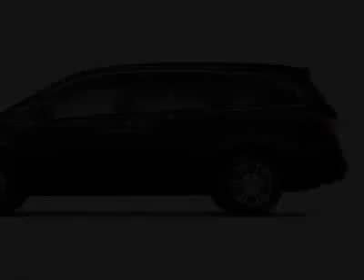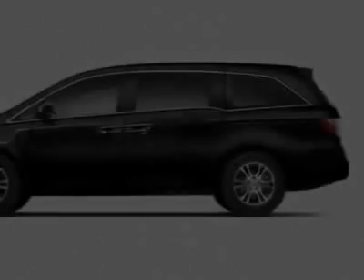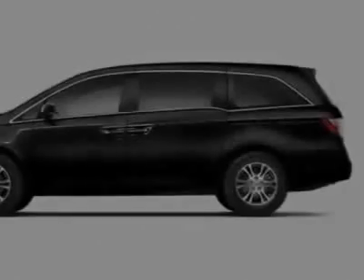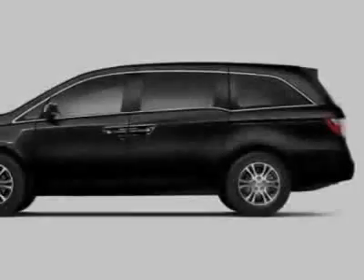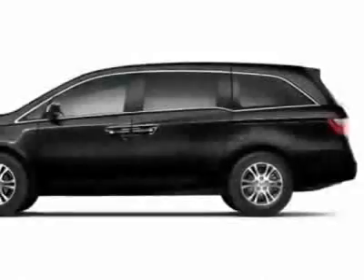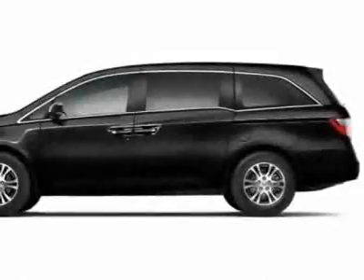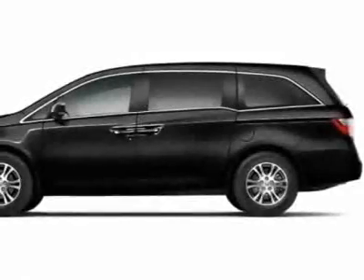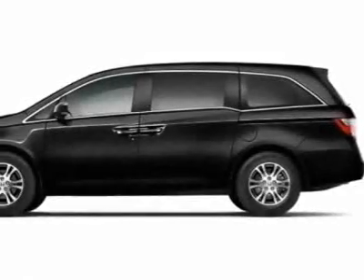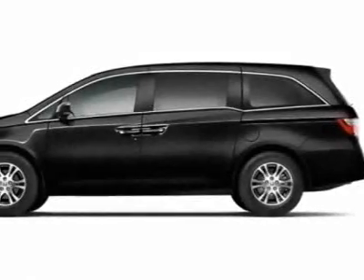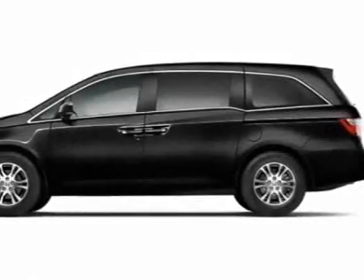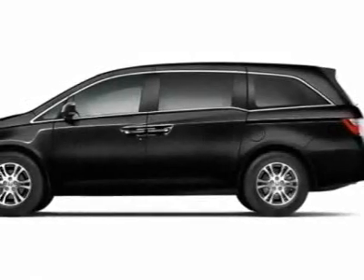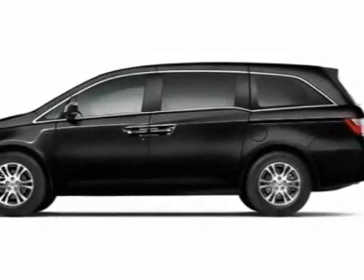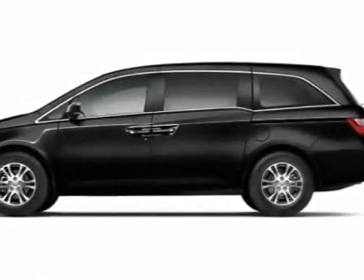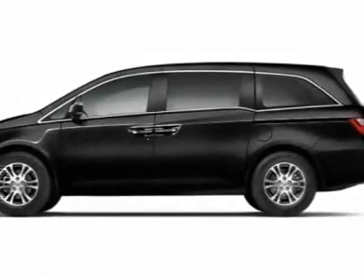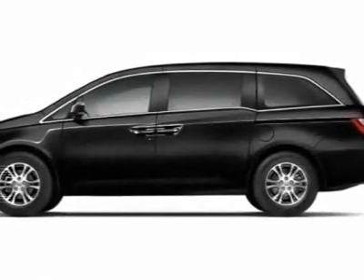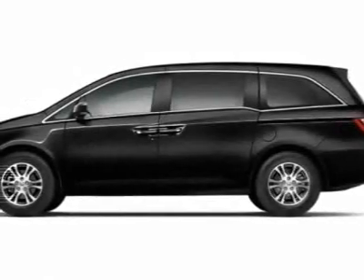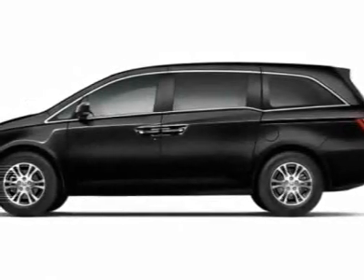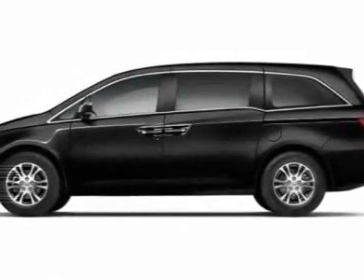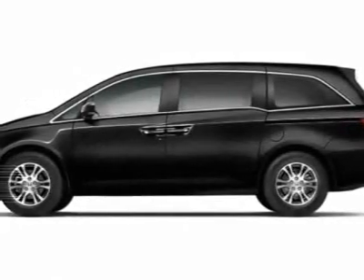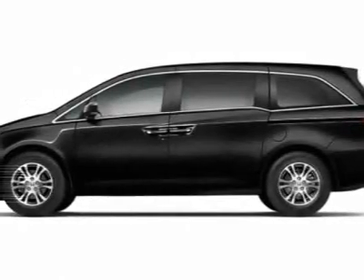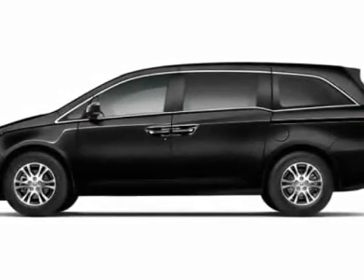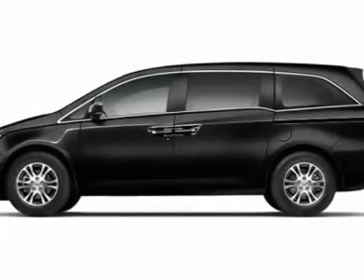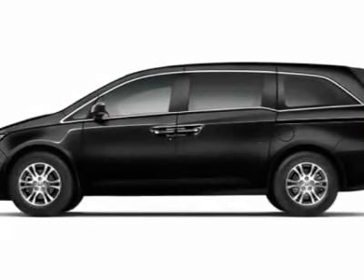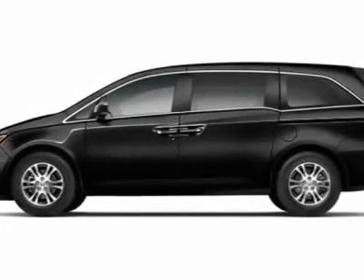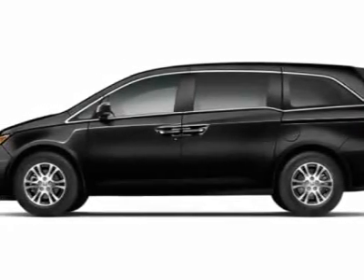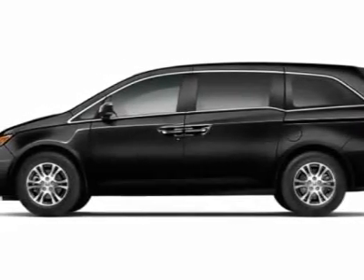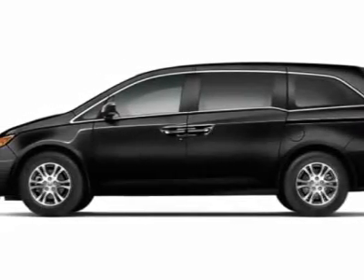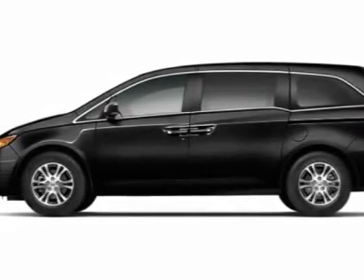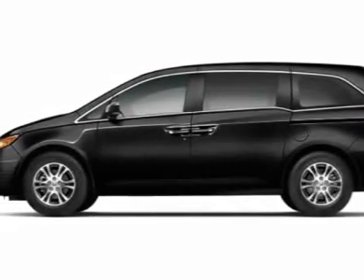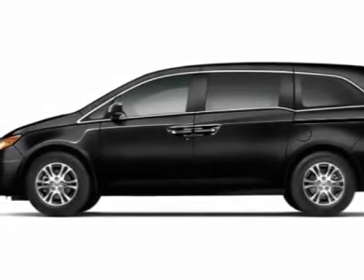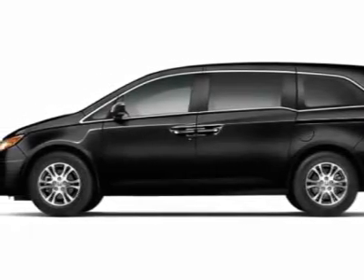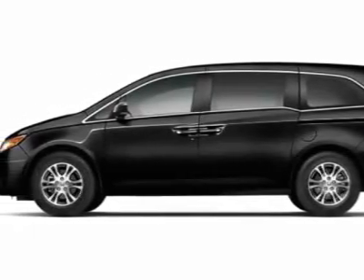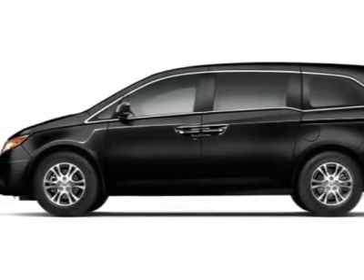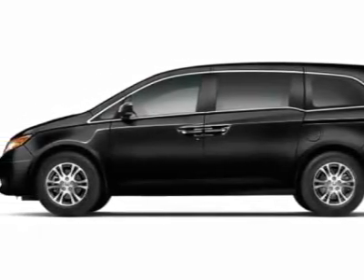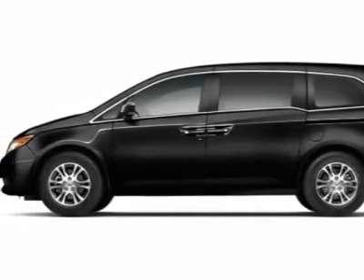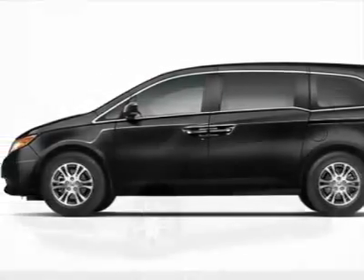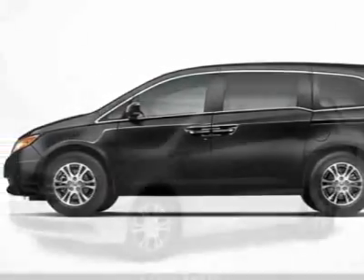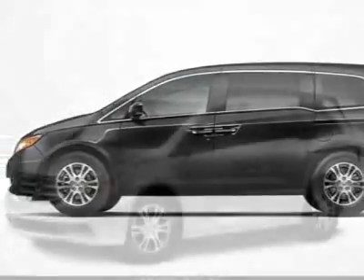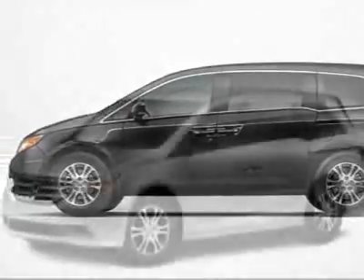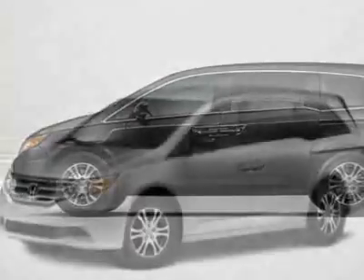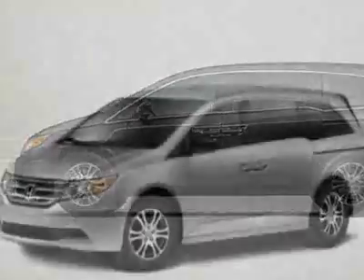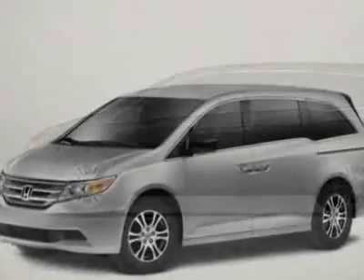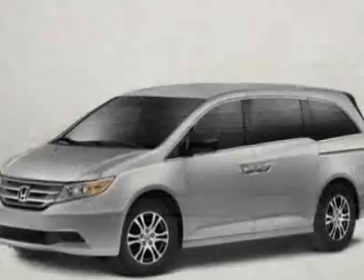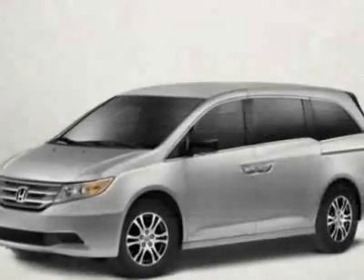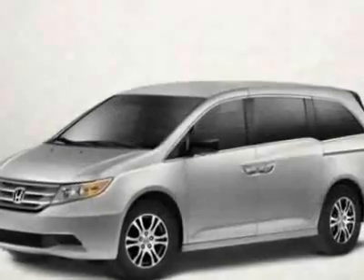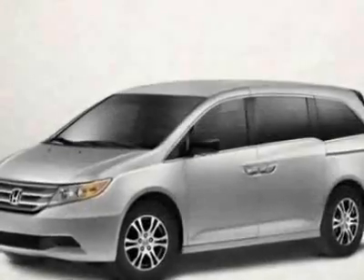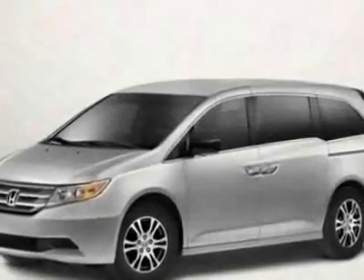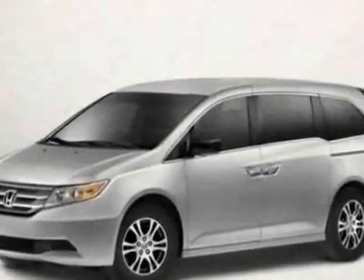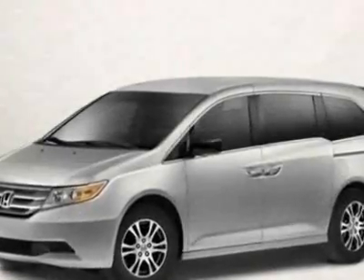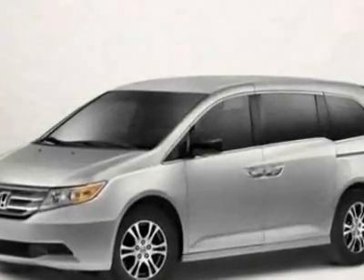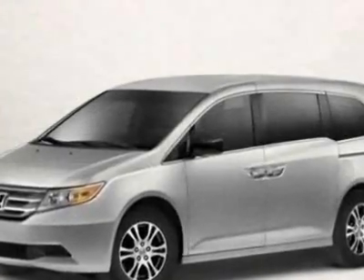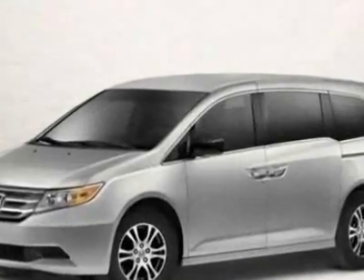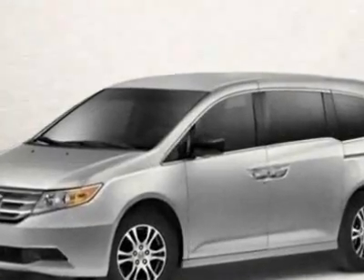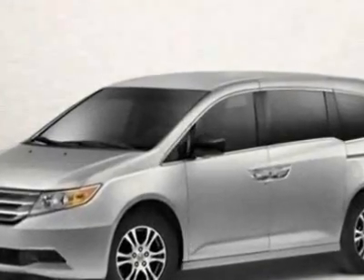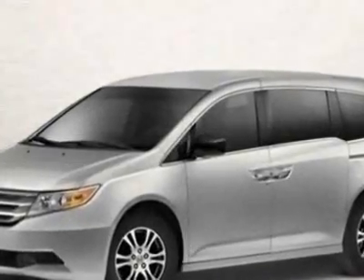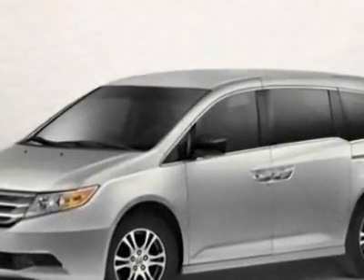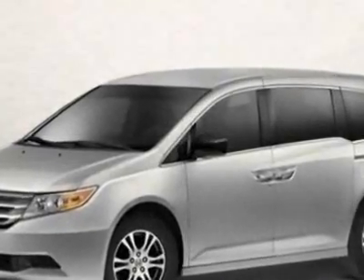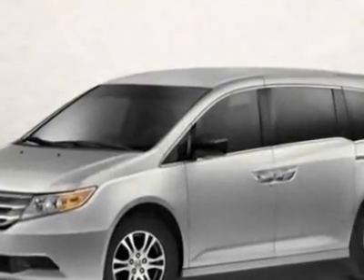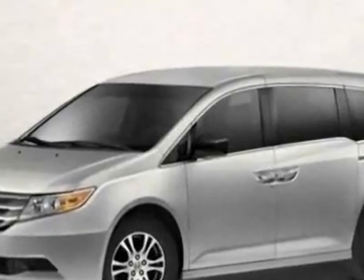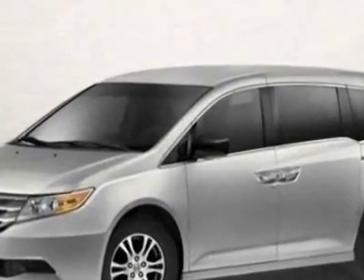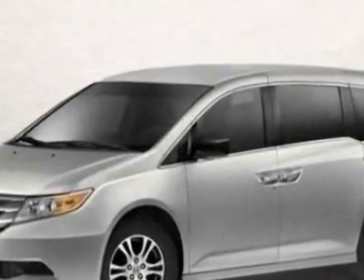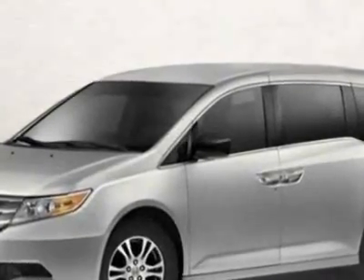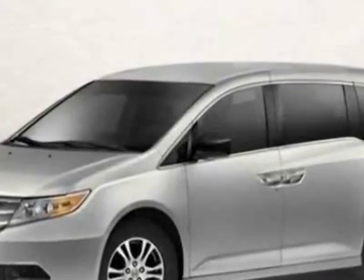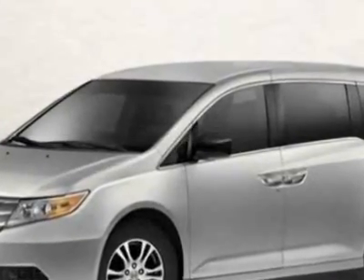Check out this new 2012 Honda Odyssey for your protection. This vehicle has a full factory warranty.